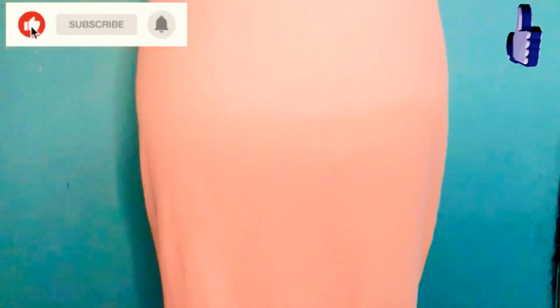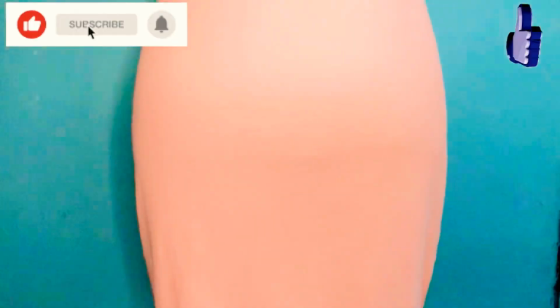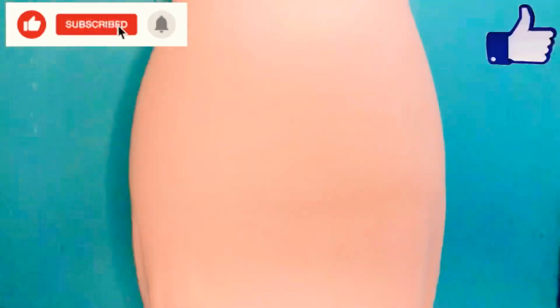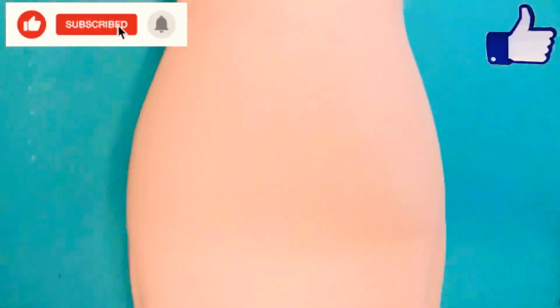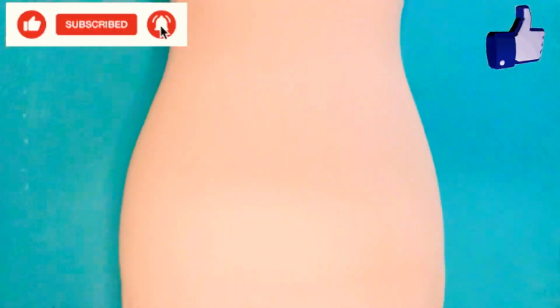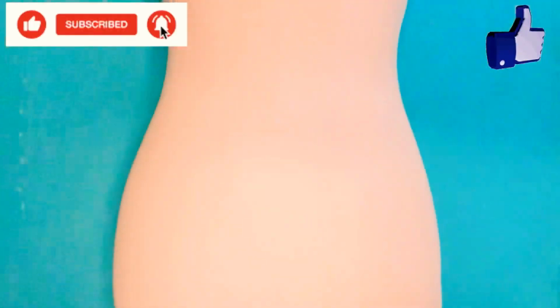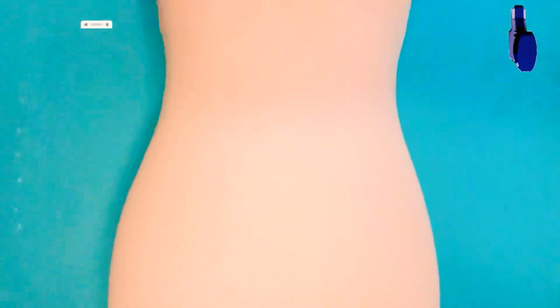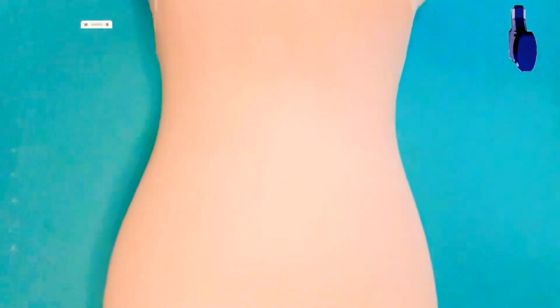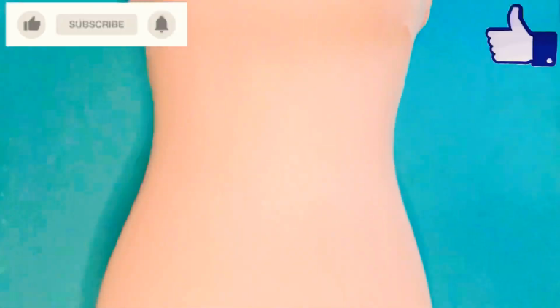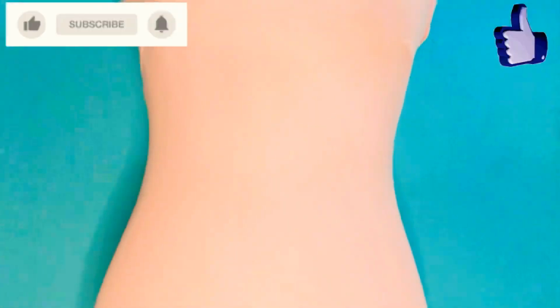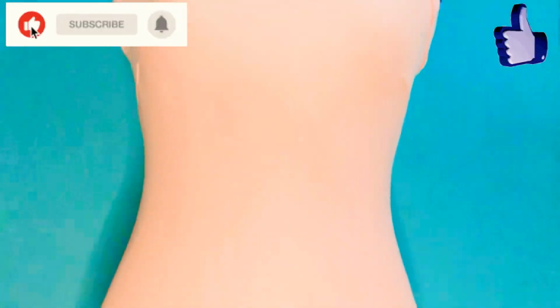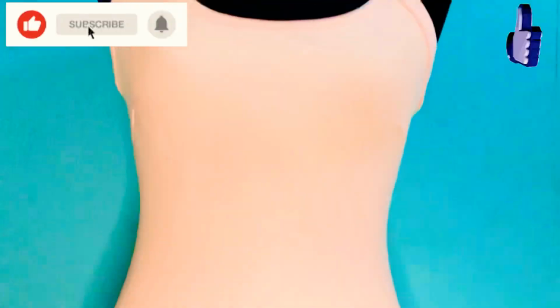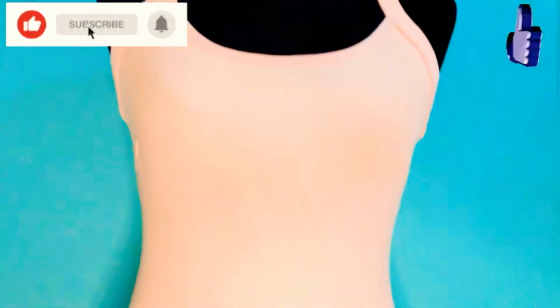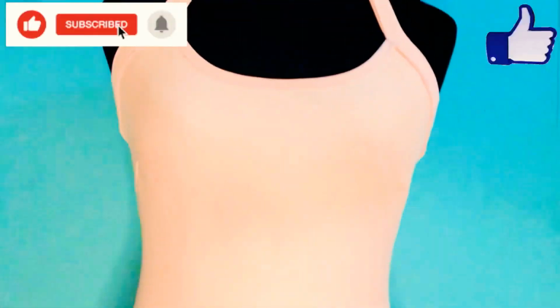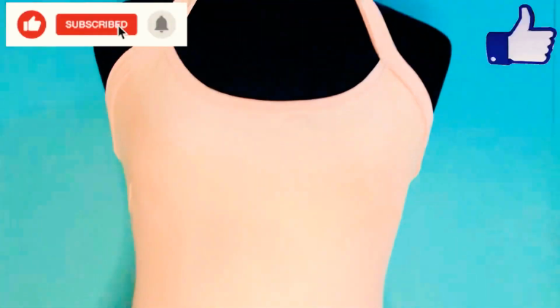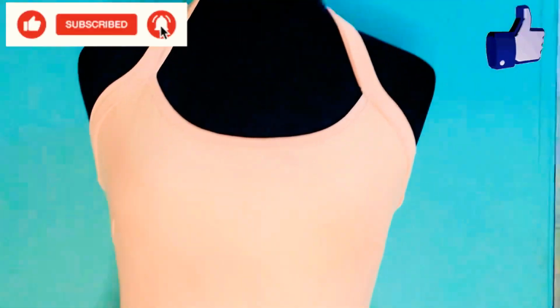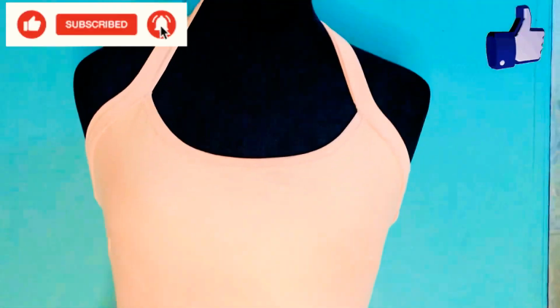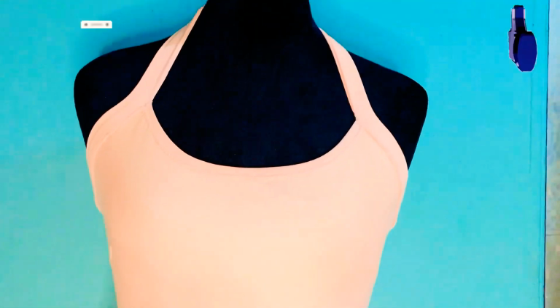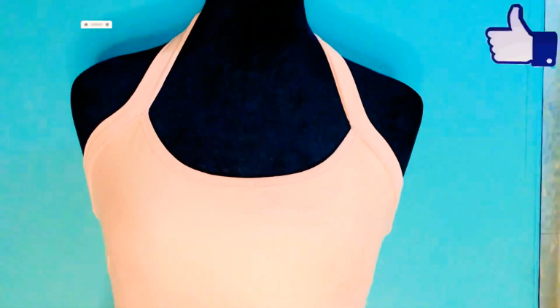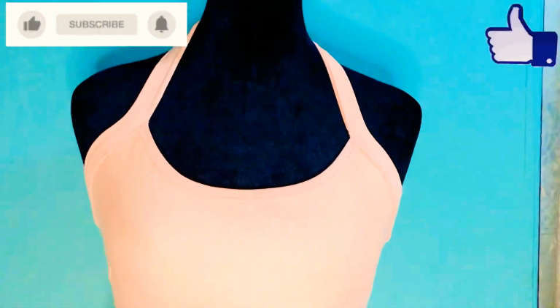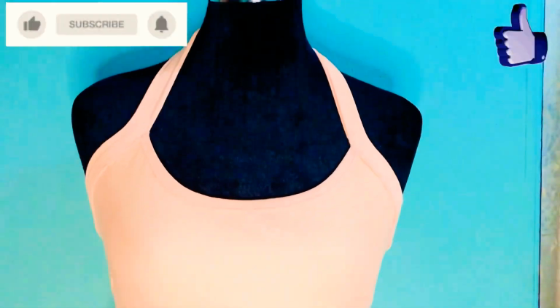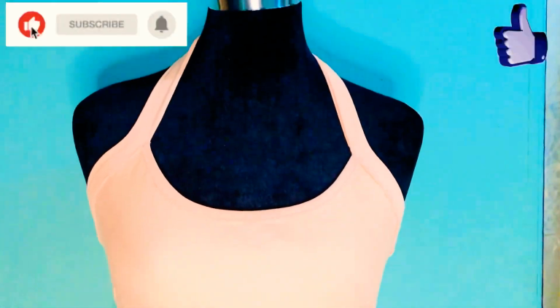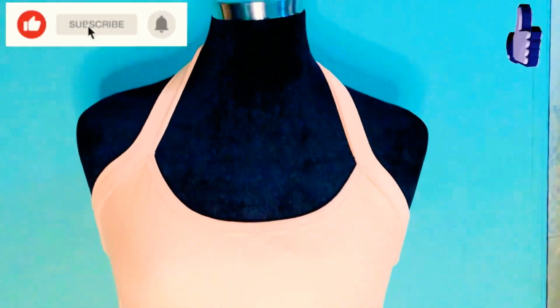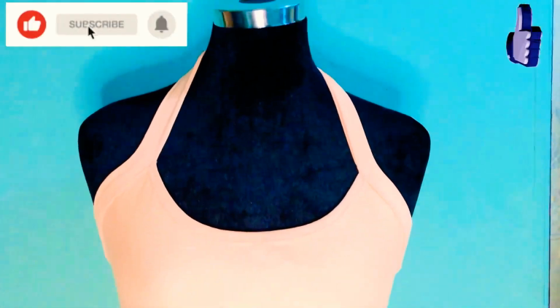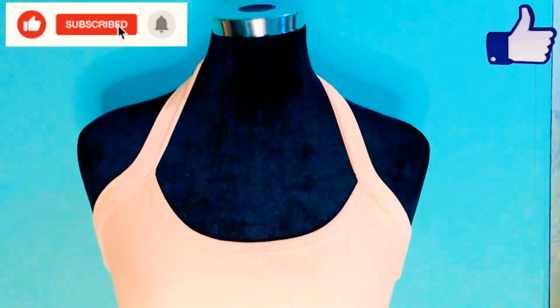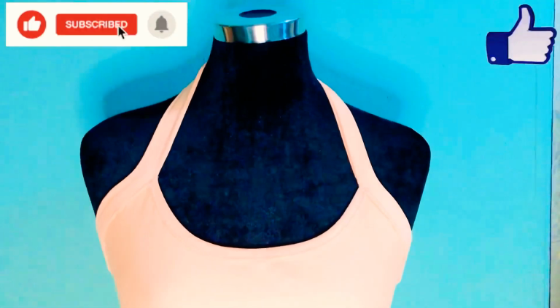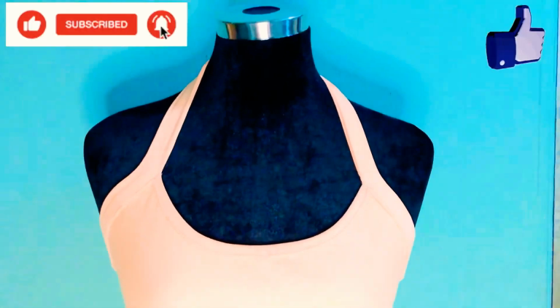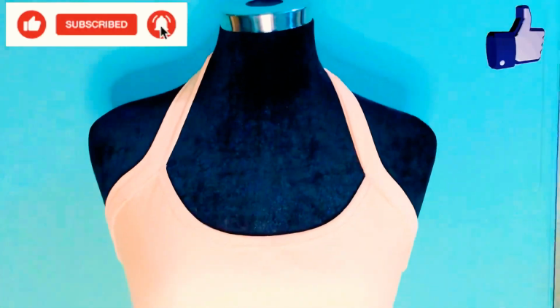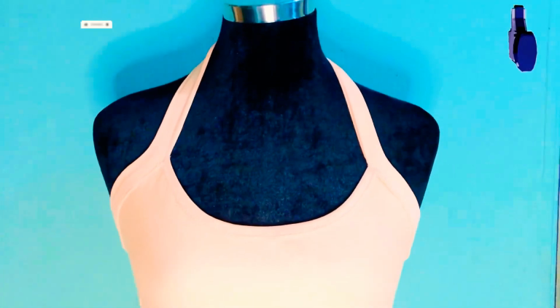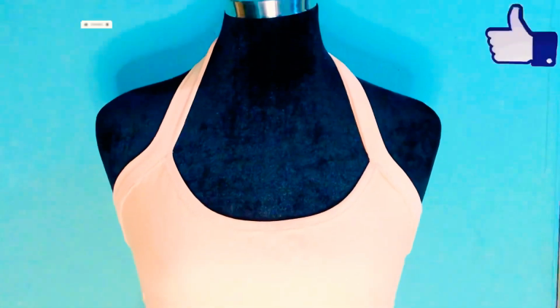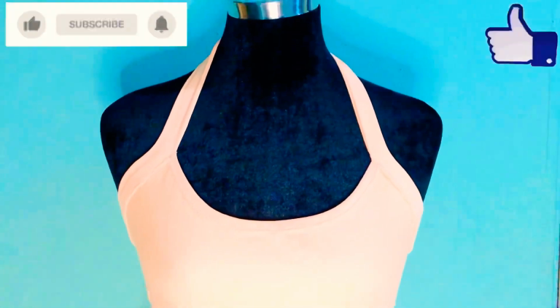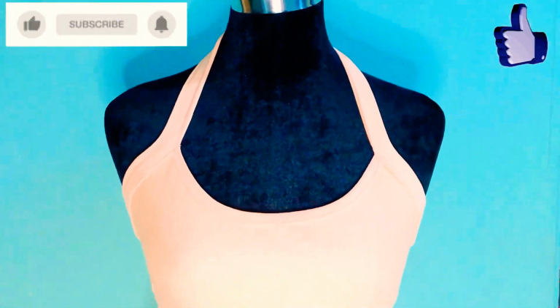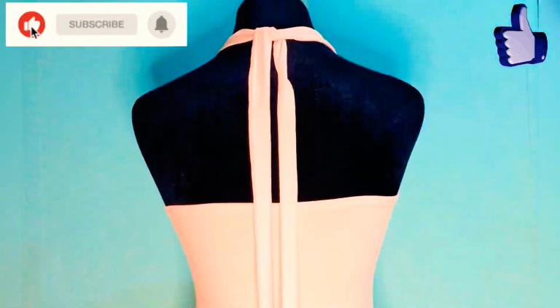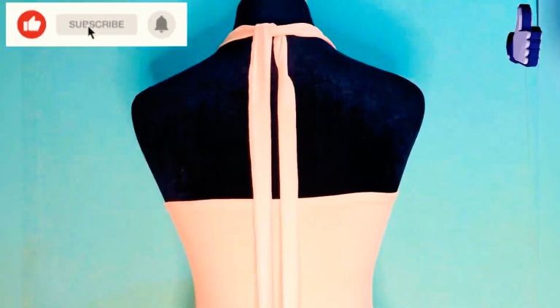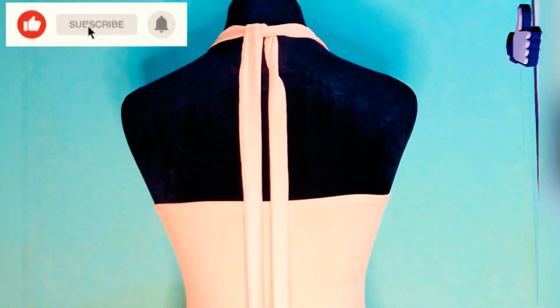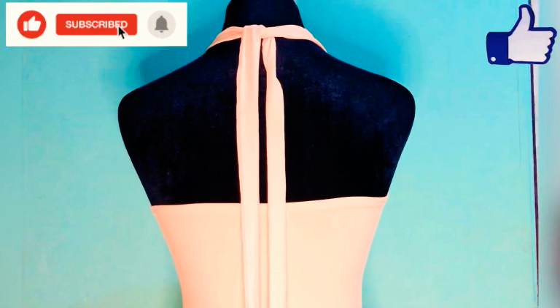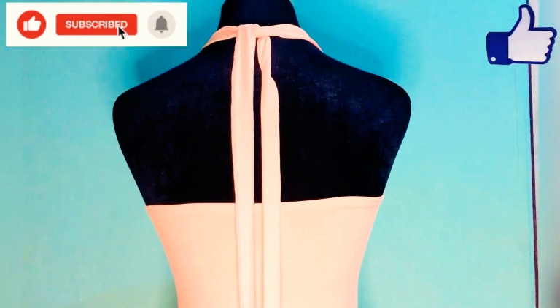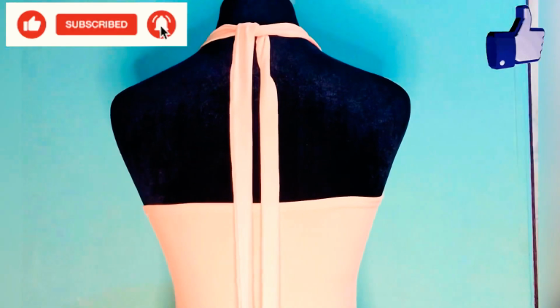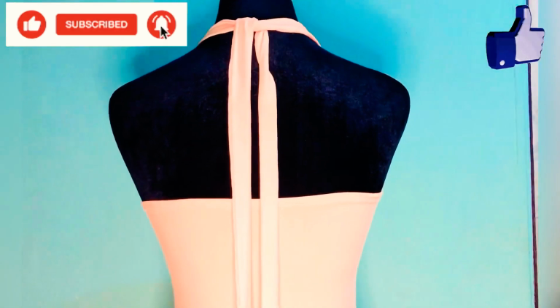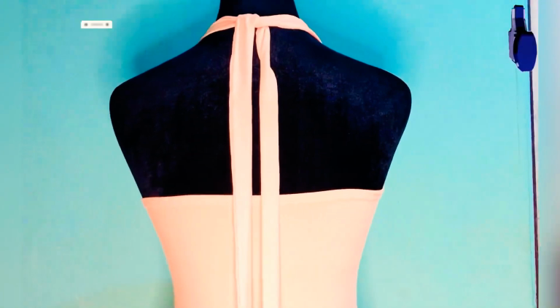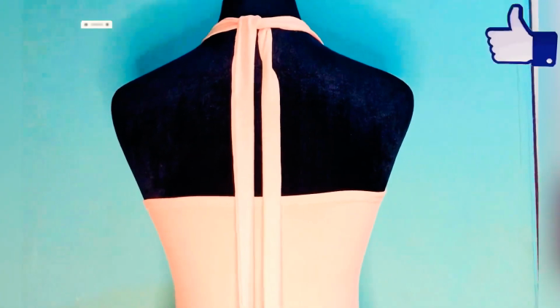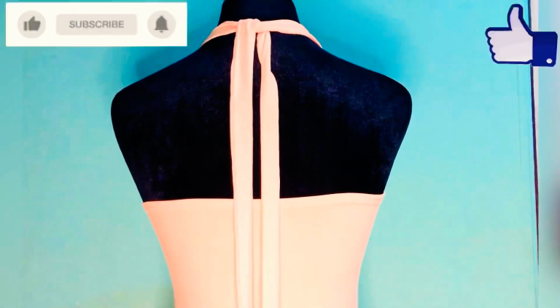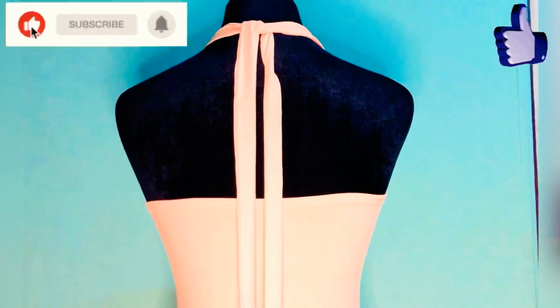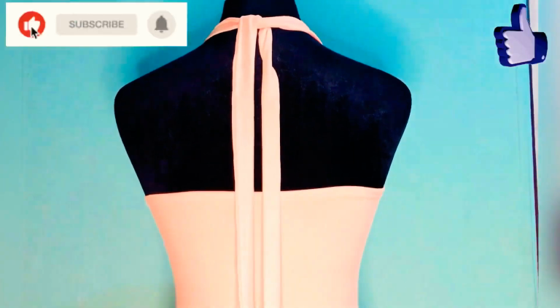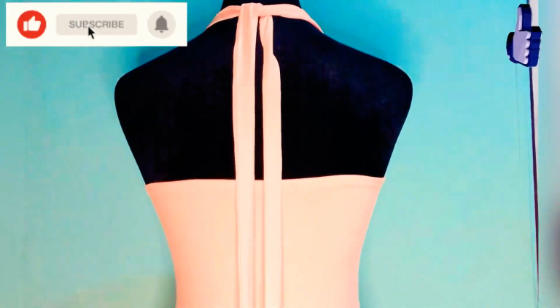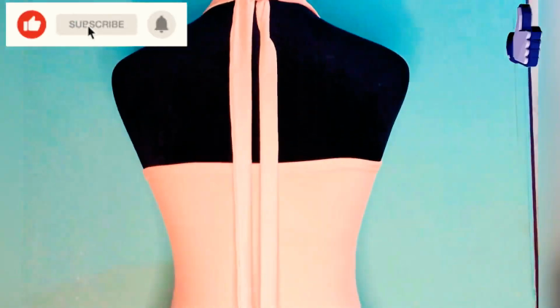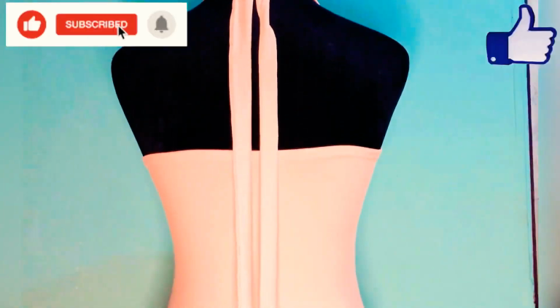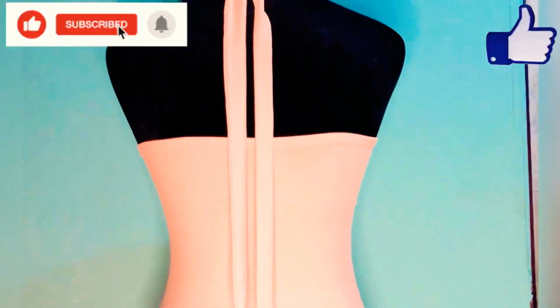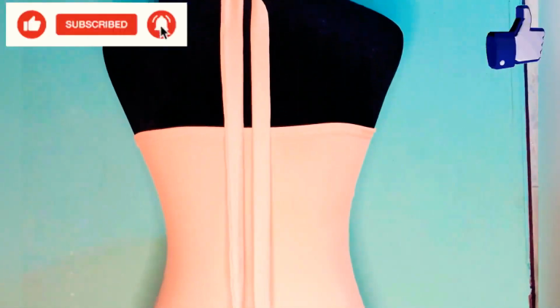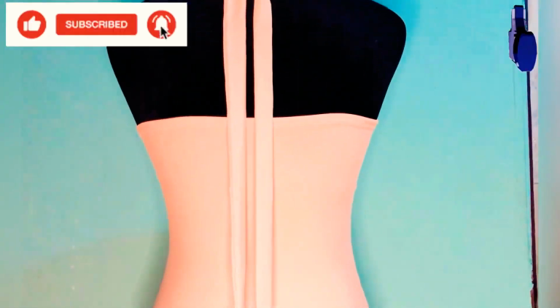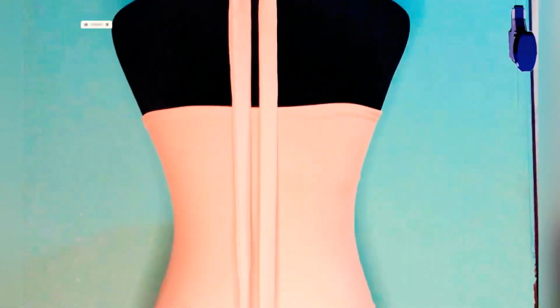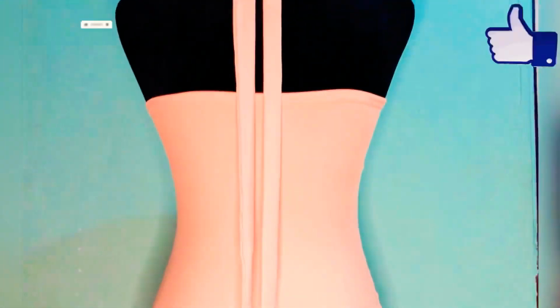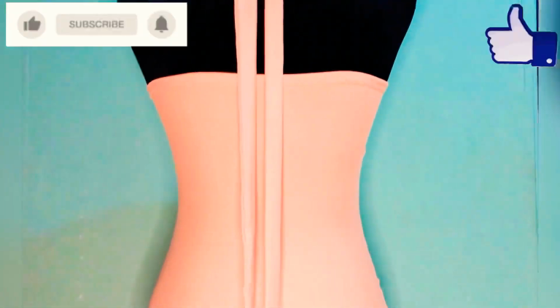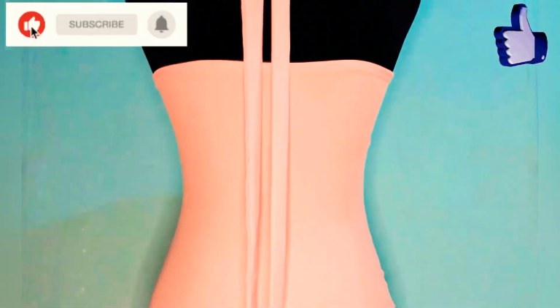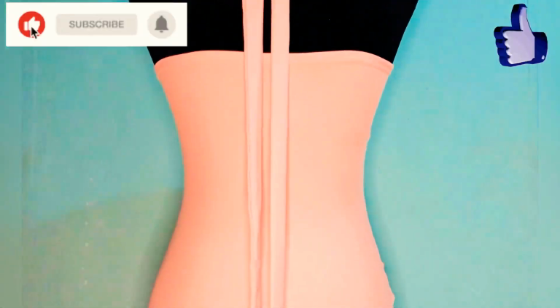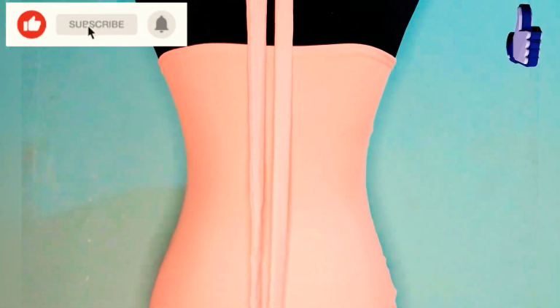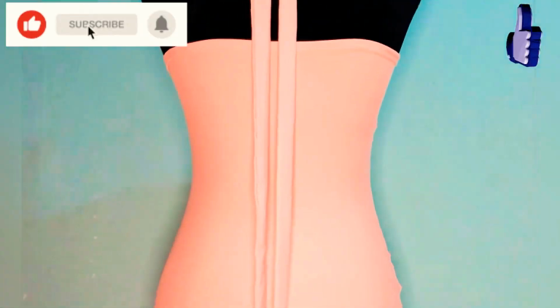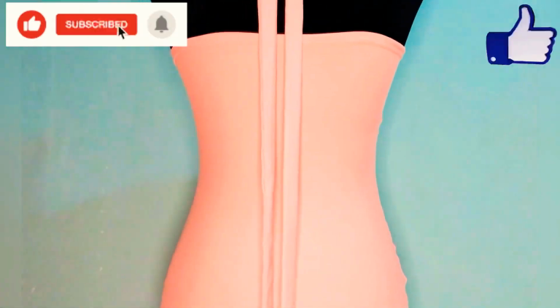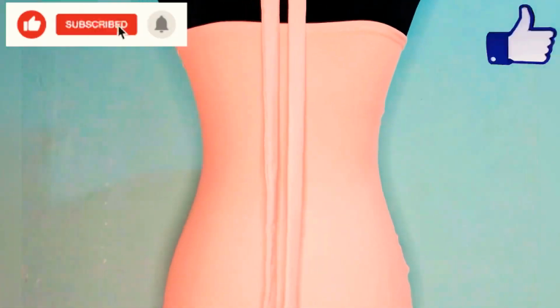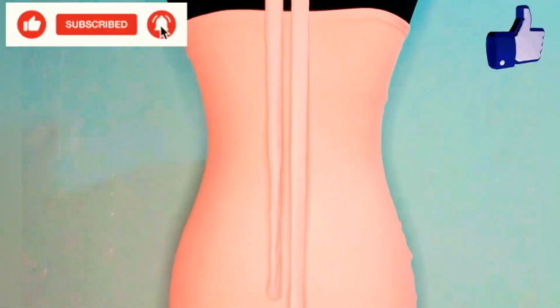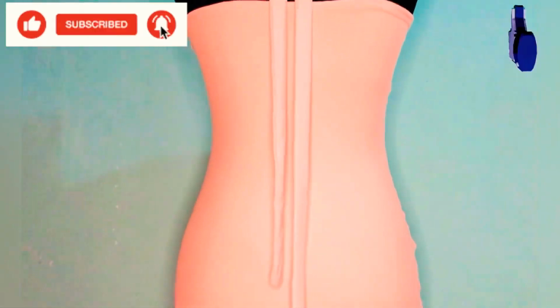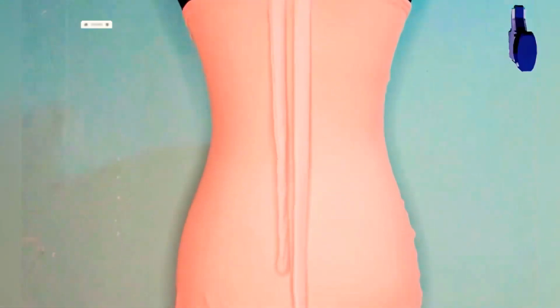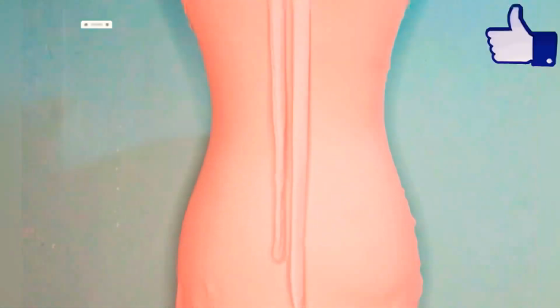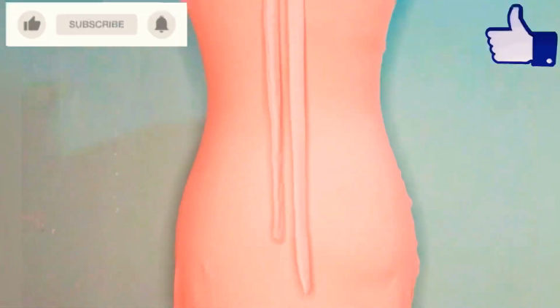If you find this video helpful, please give it a thumbs up, do not forget to subscribe, and see you in the next video — bye!